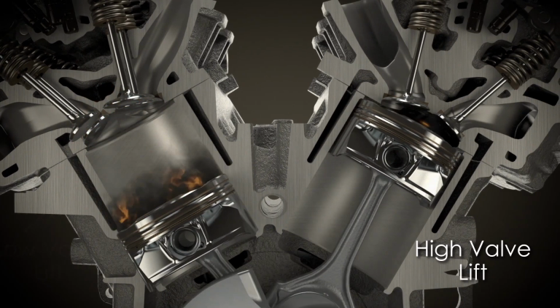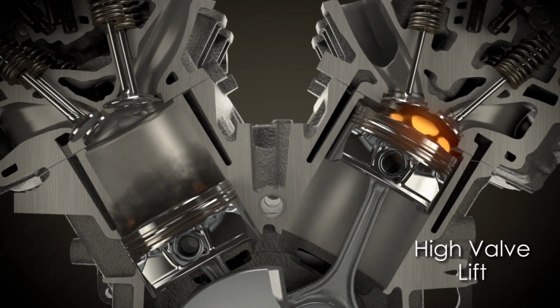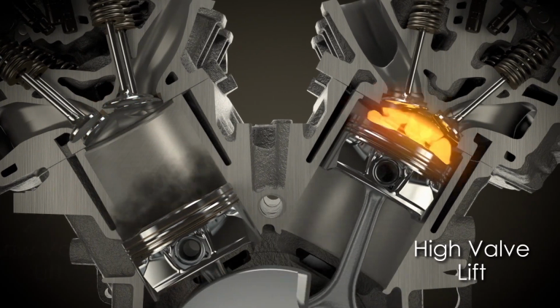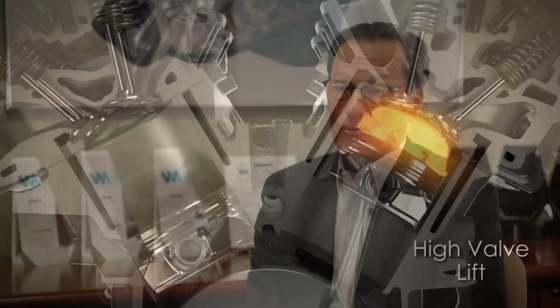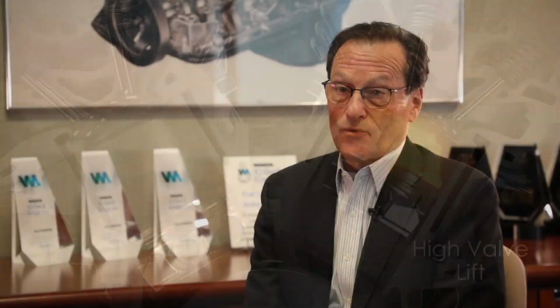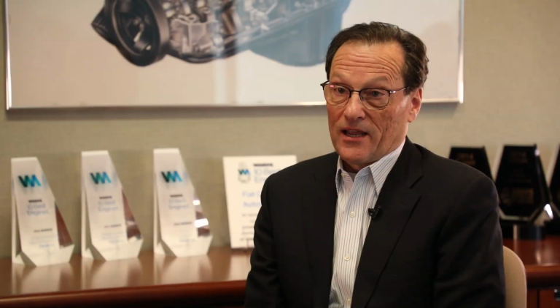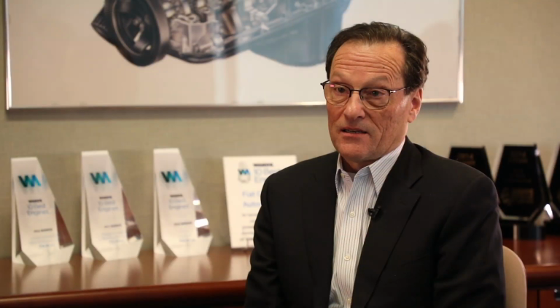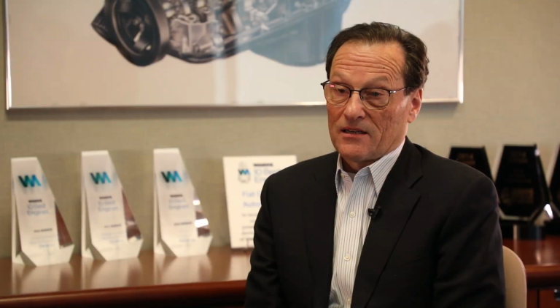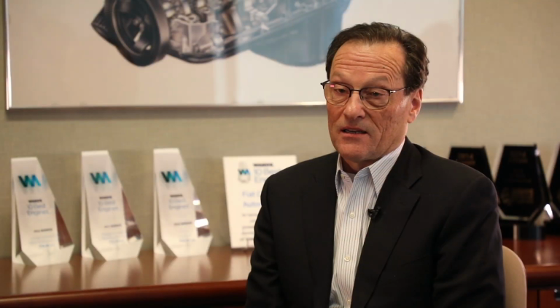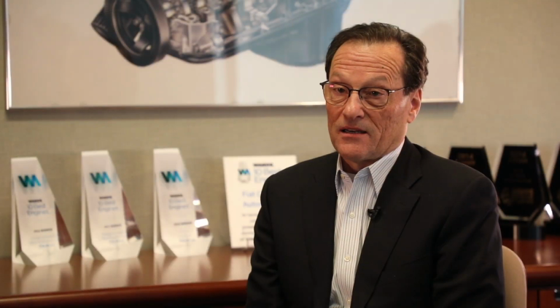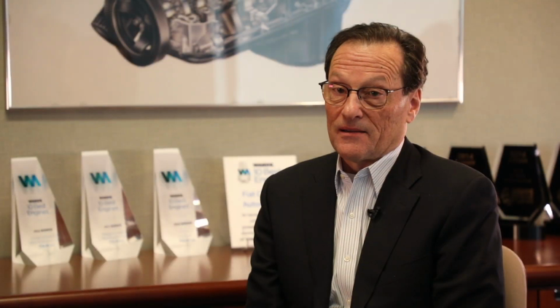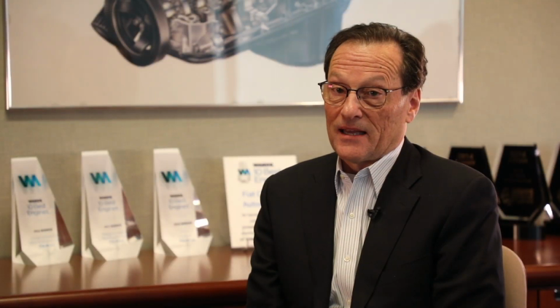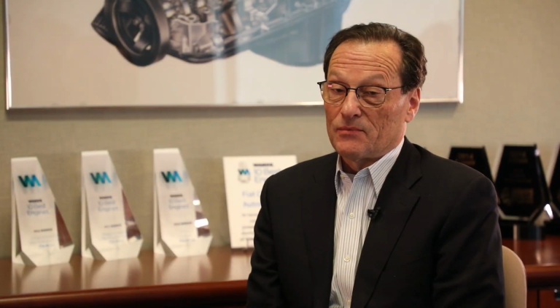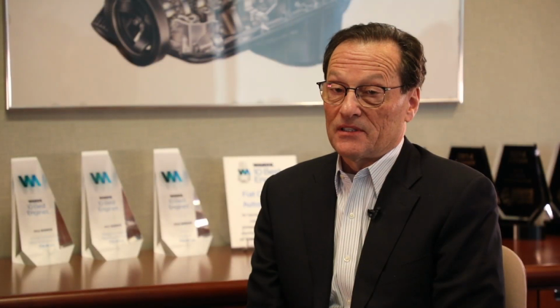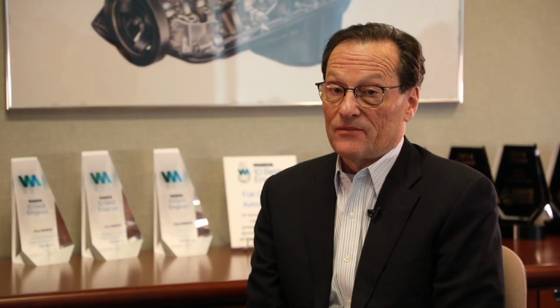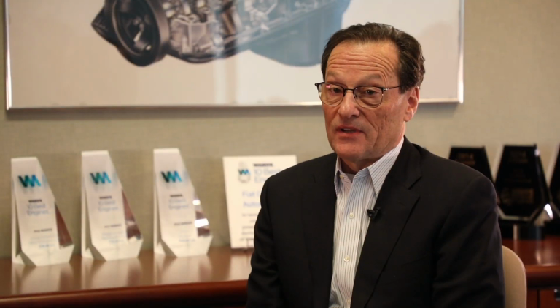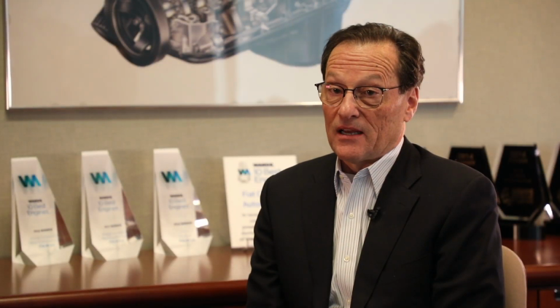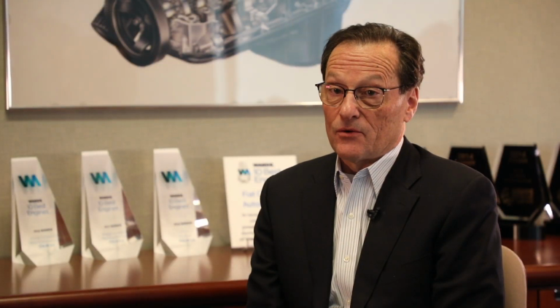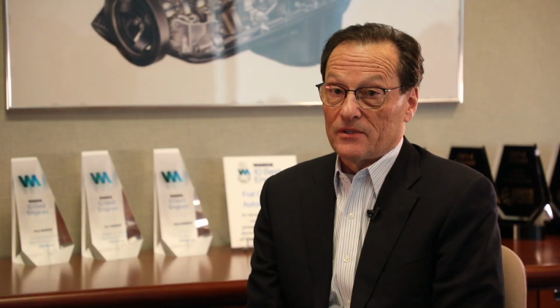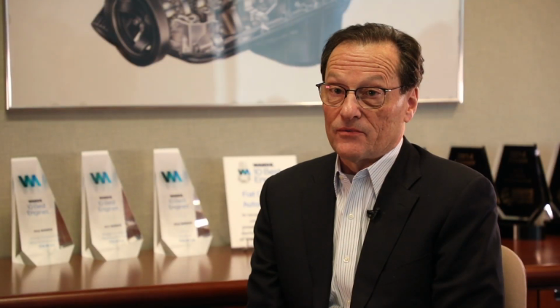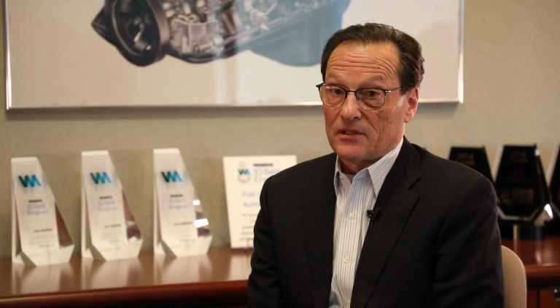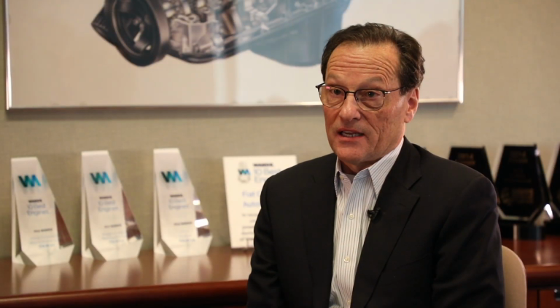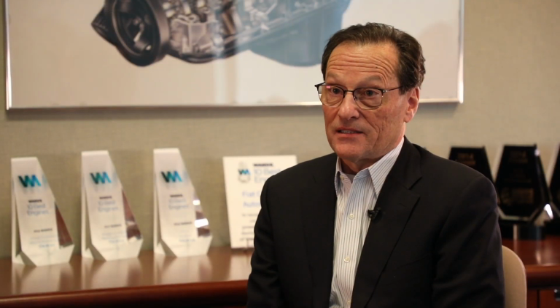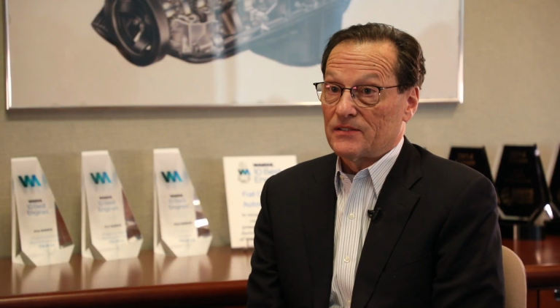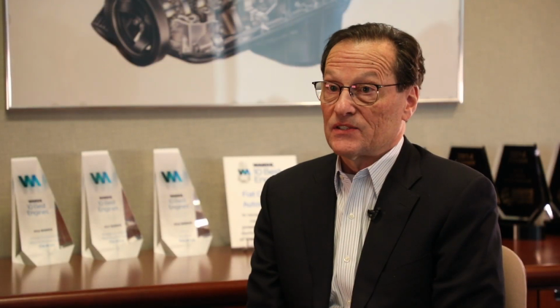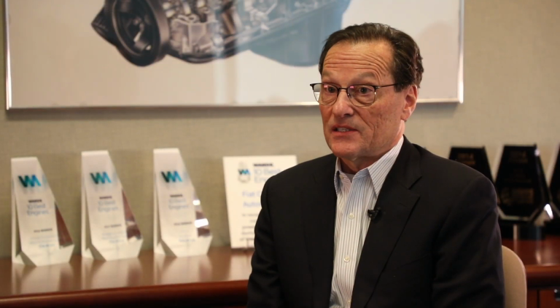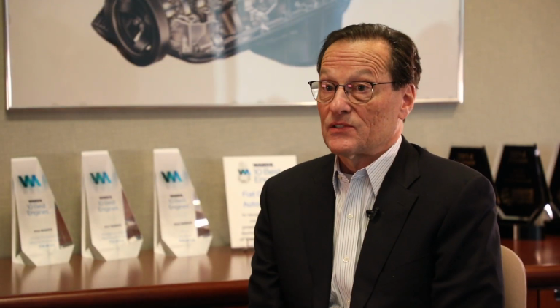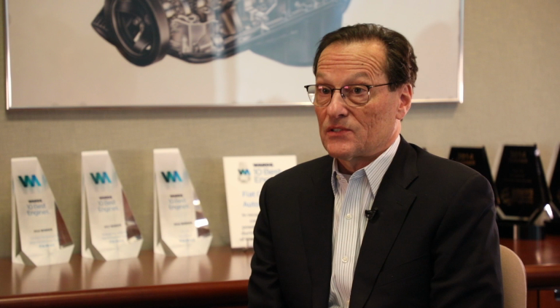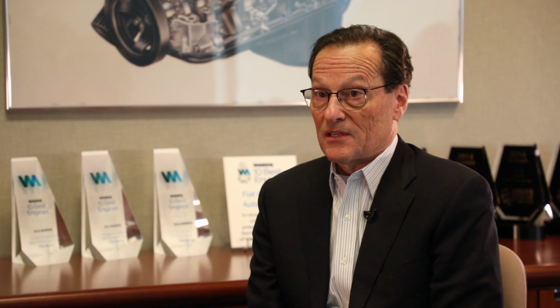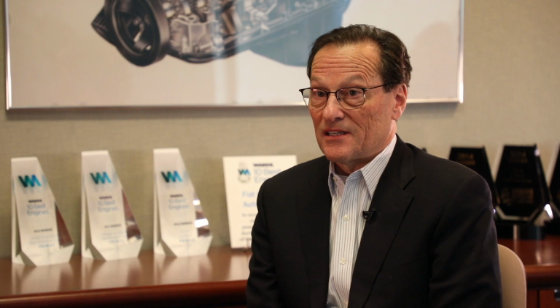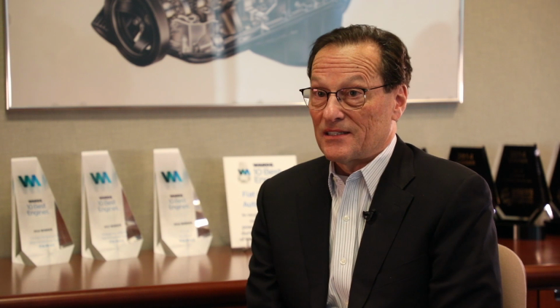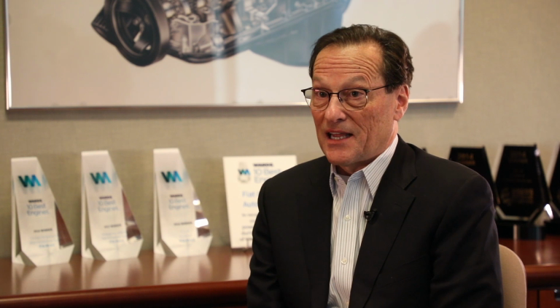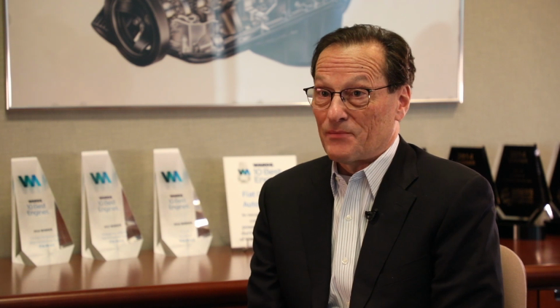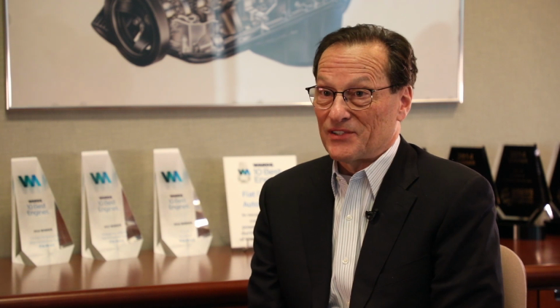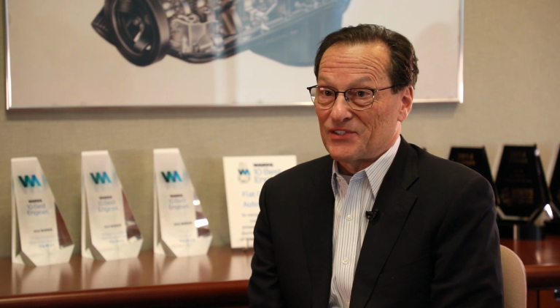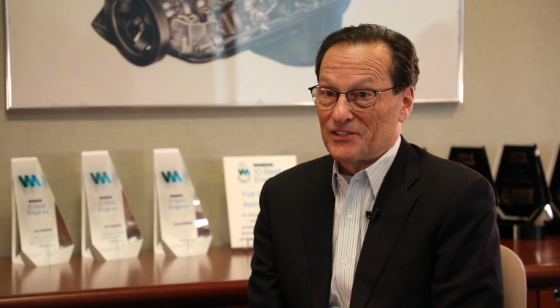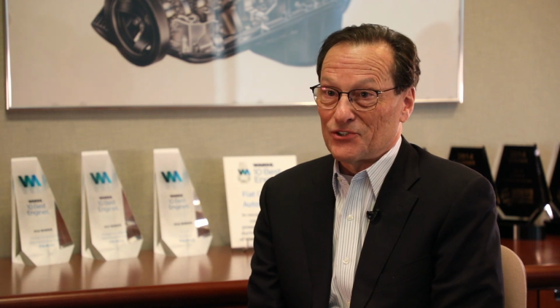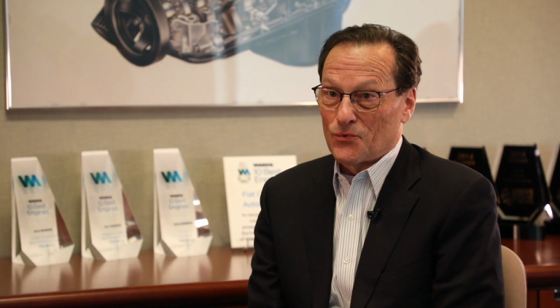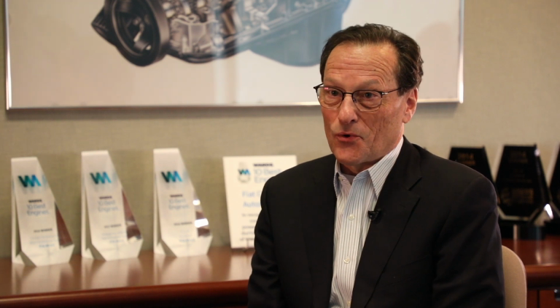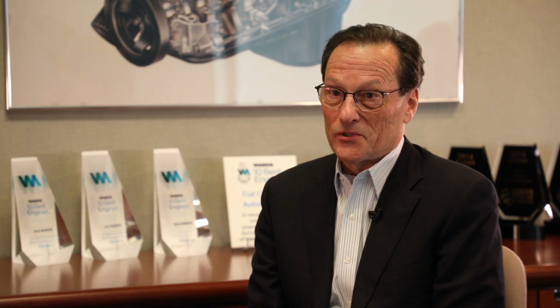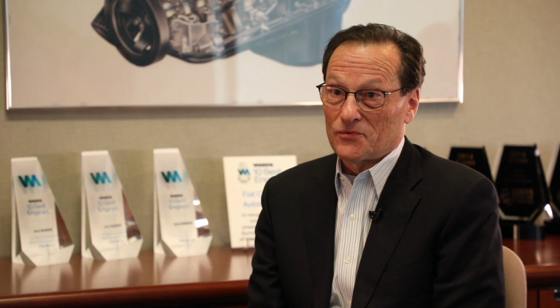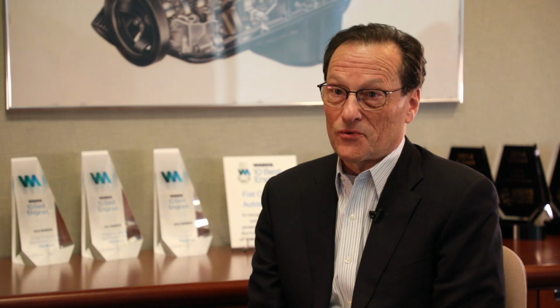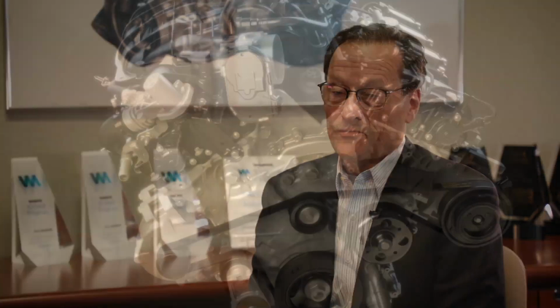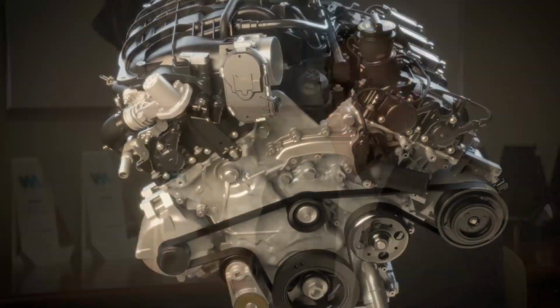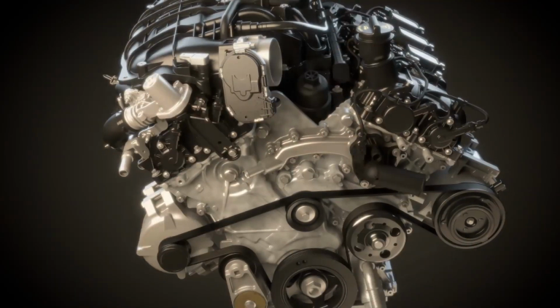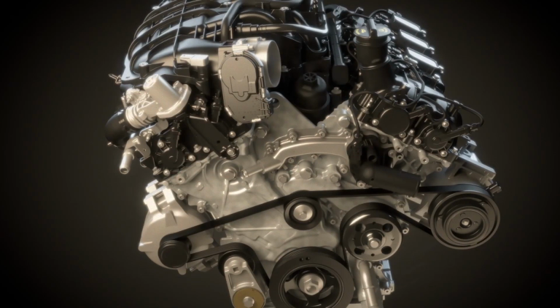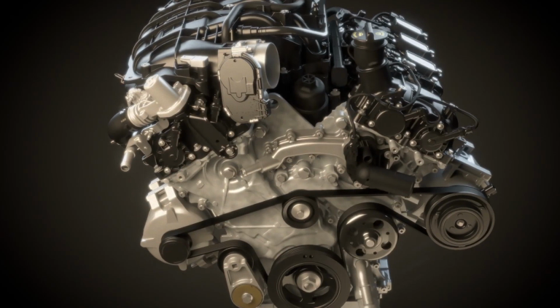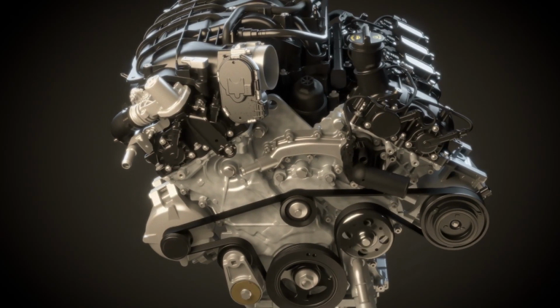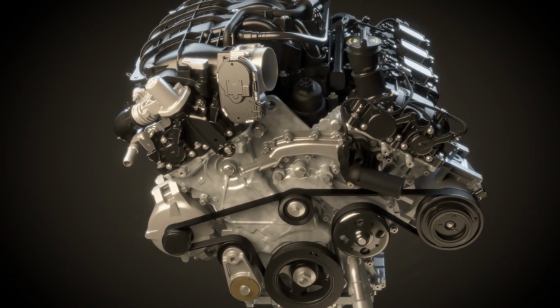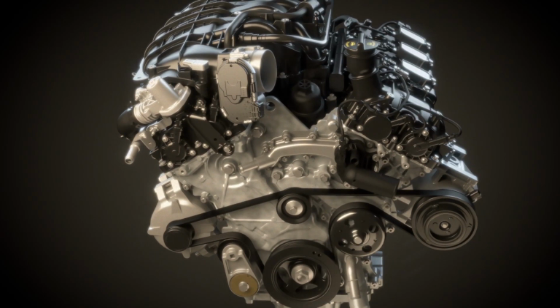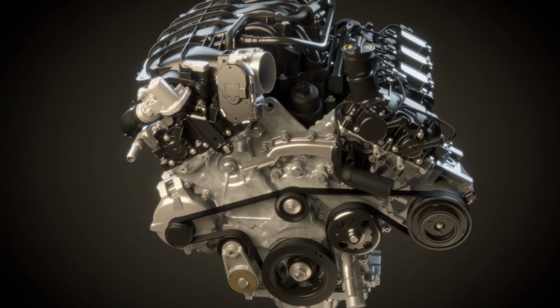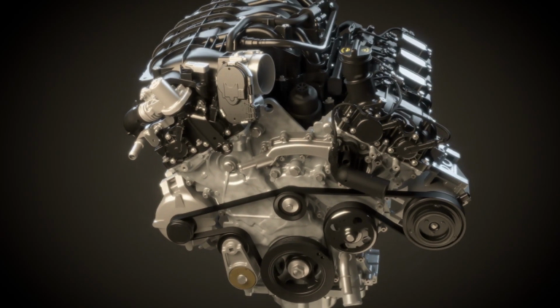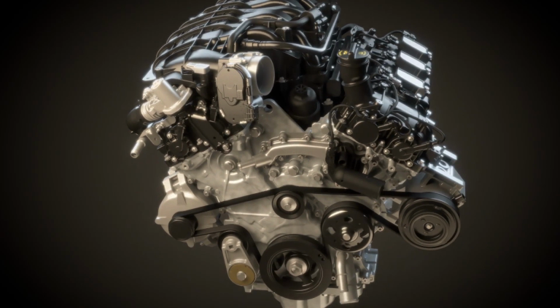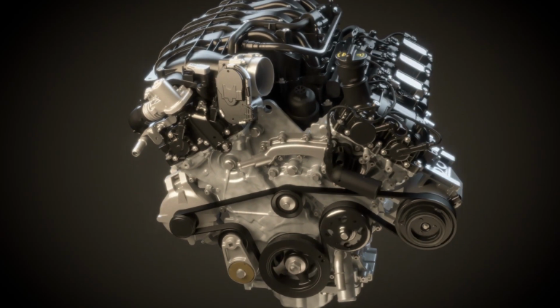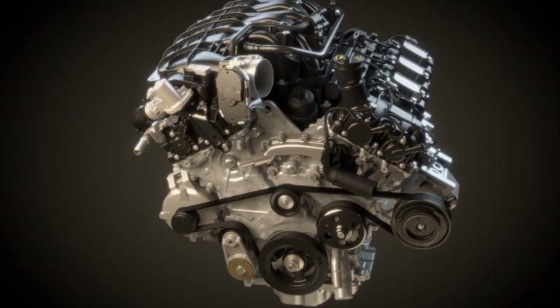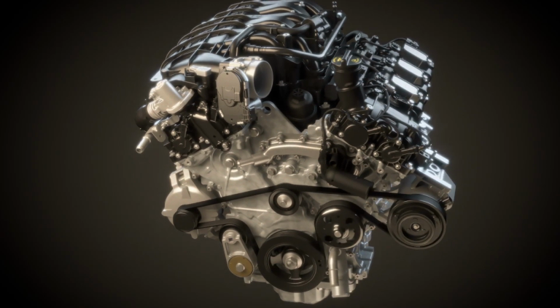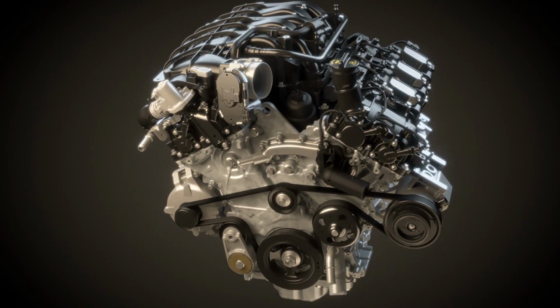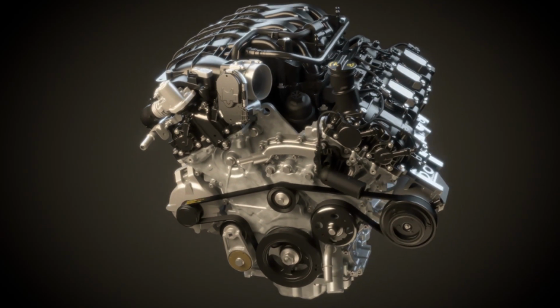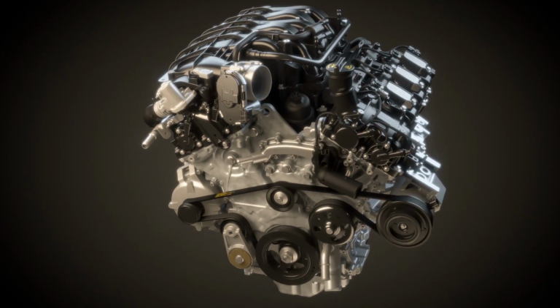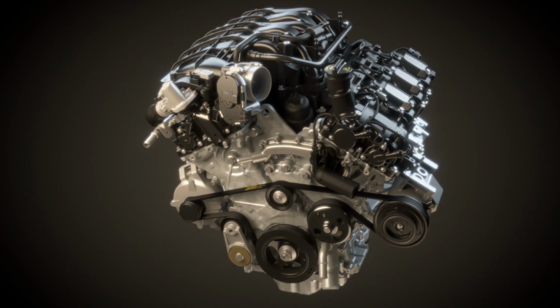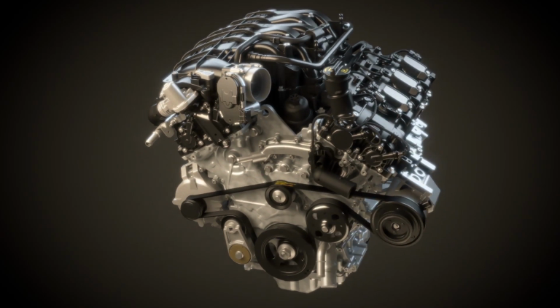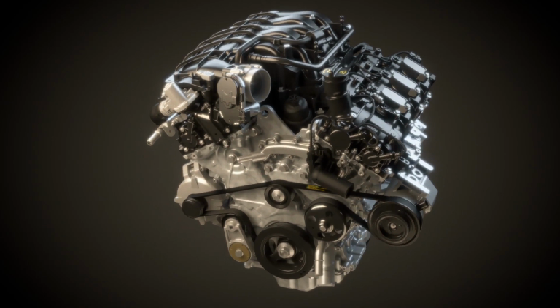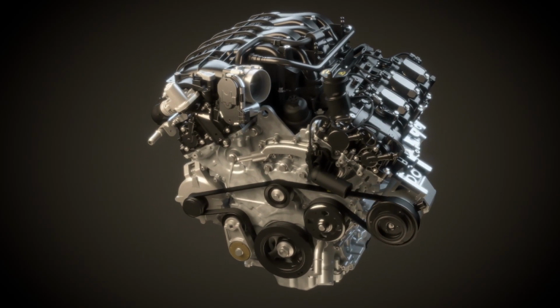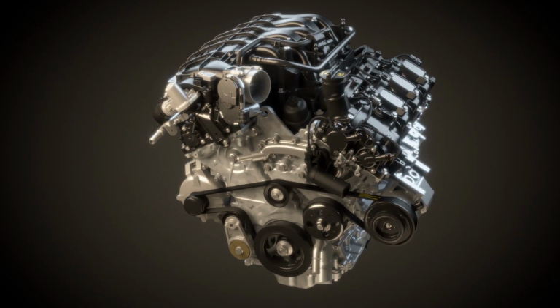For us, it's turned out great. I believe now we've collected six '10 Best Engine' awards for various applications of this engine.